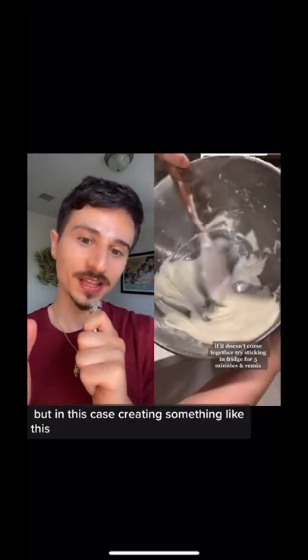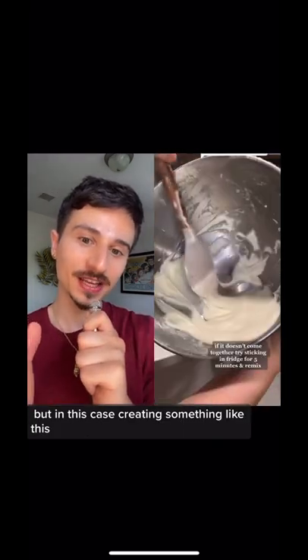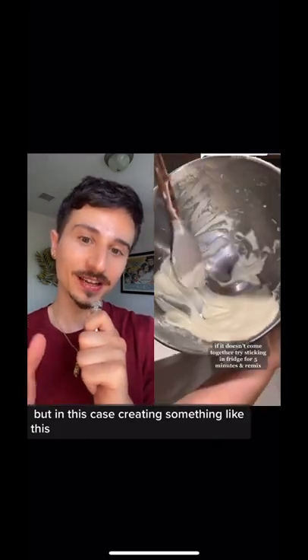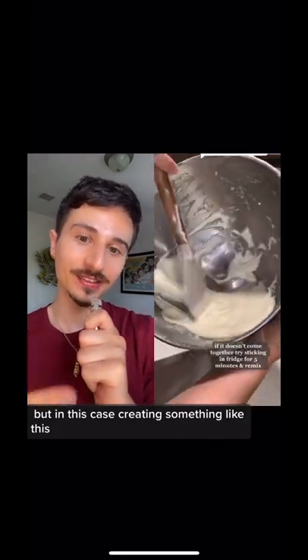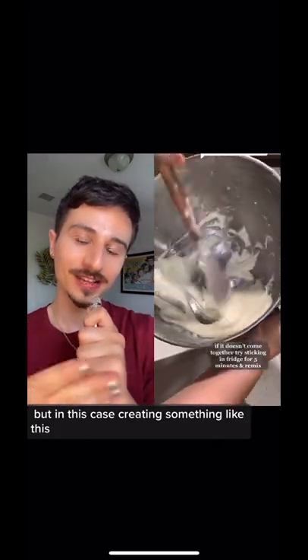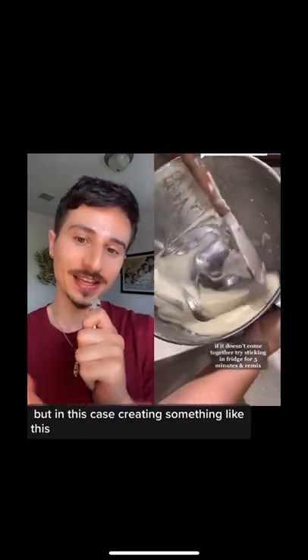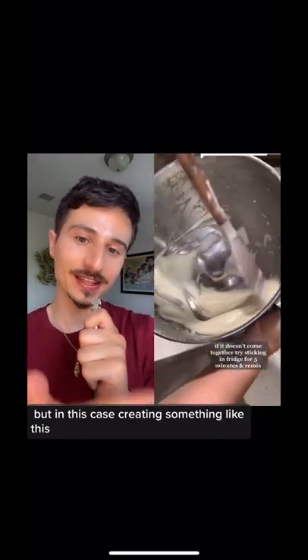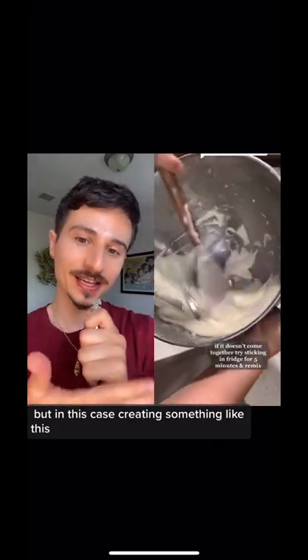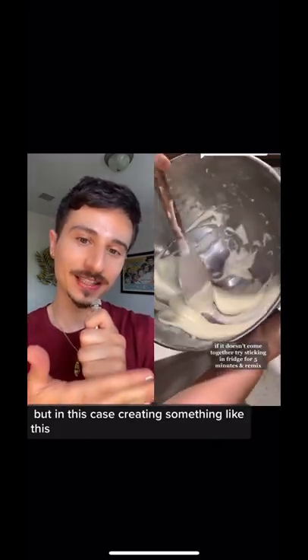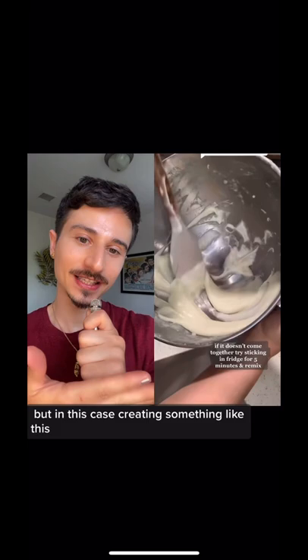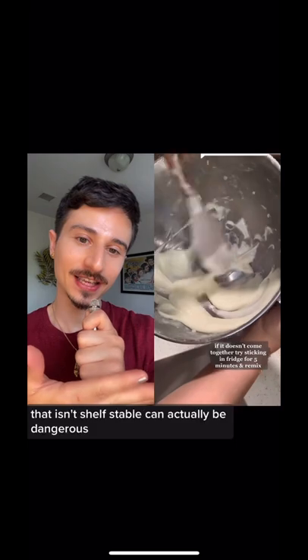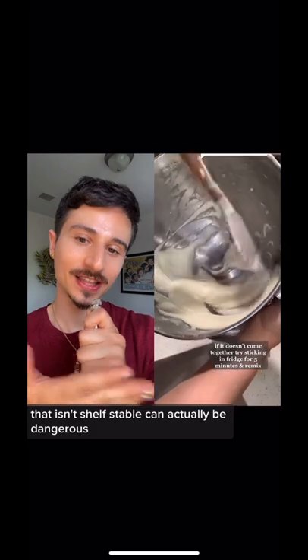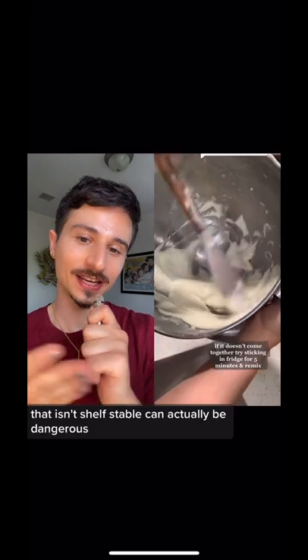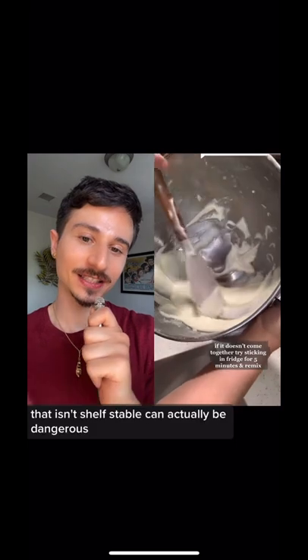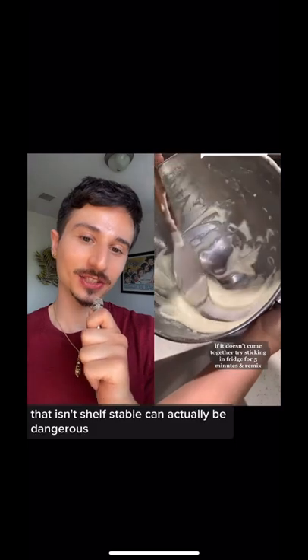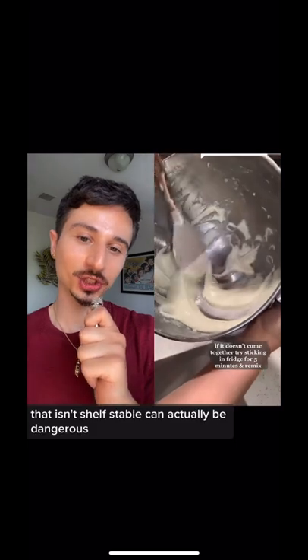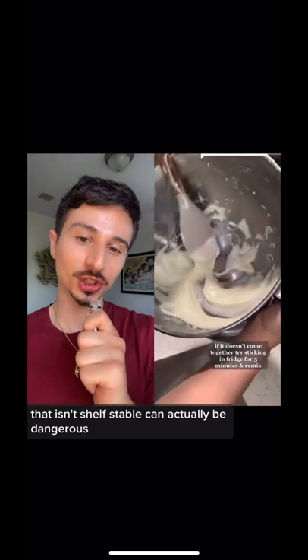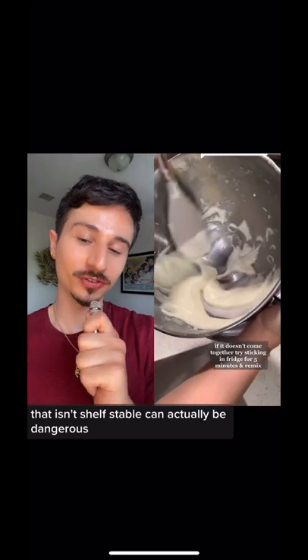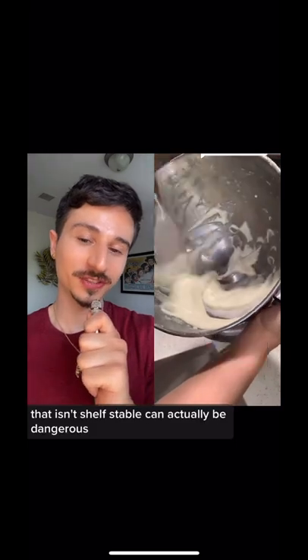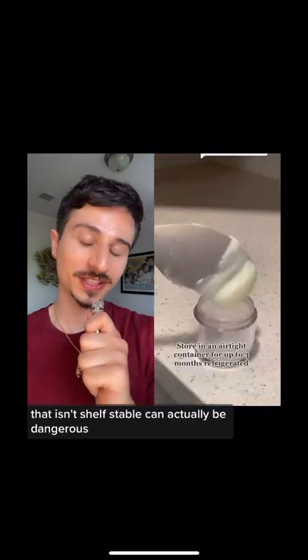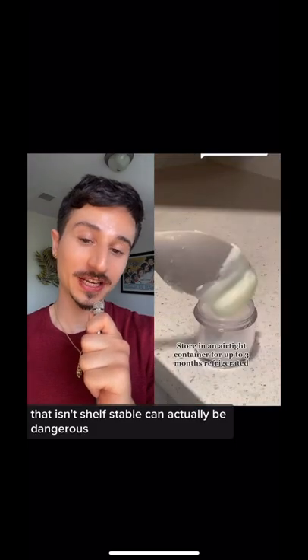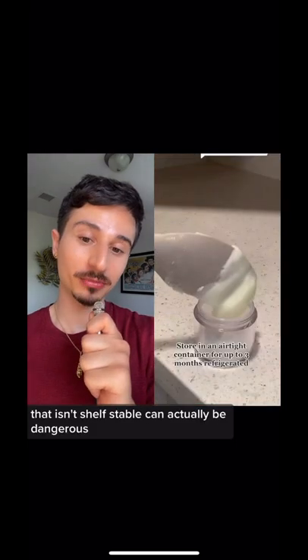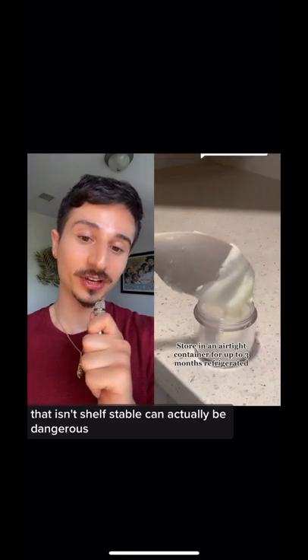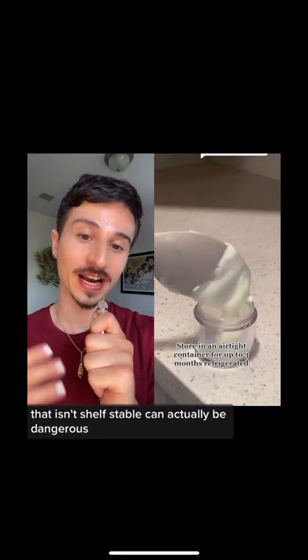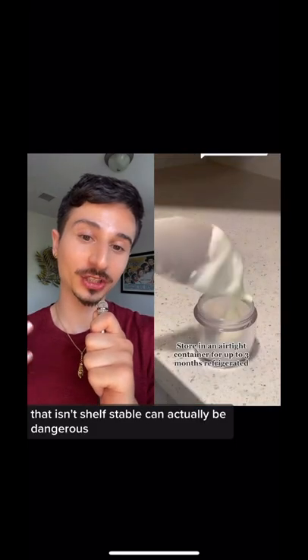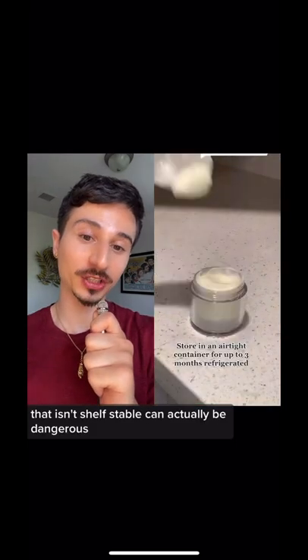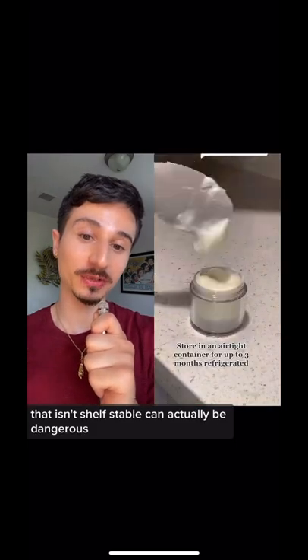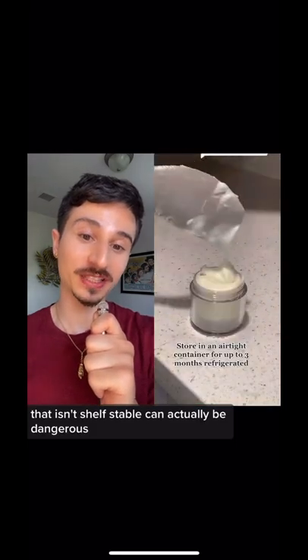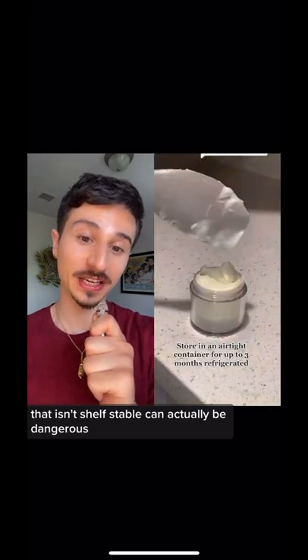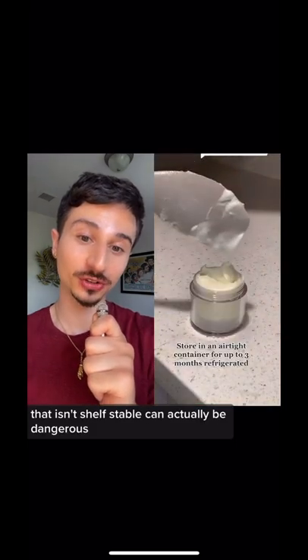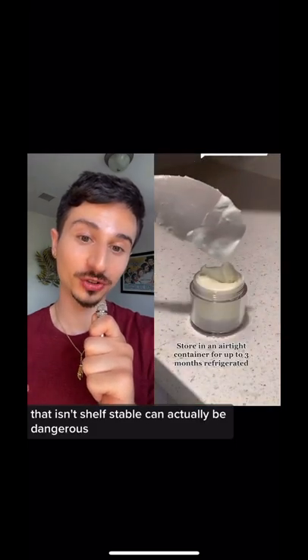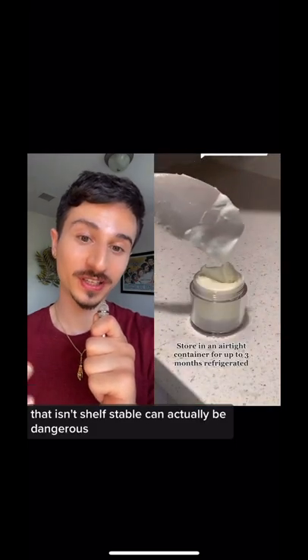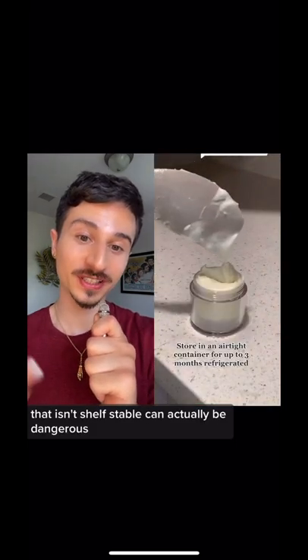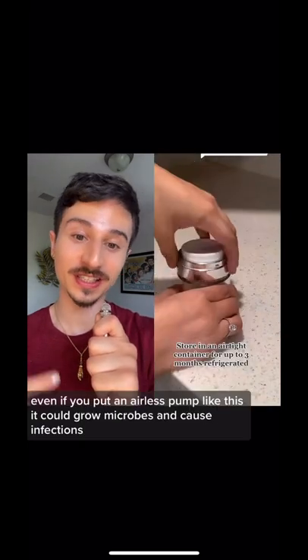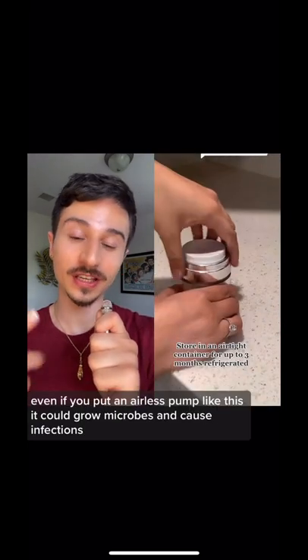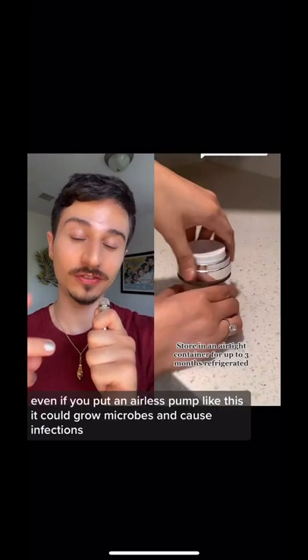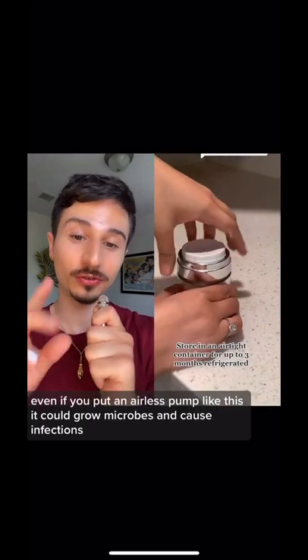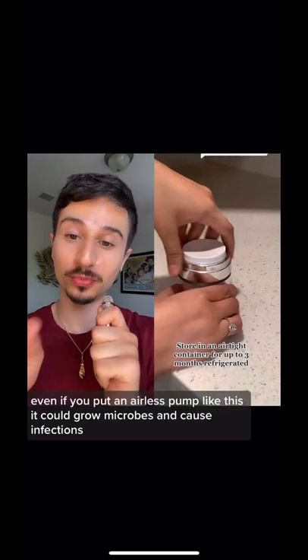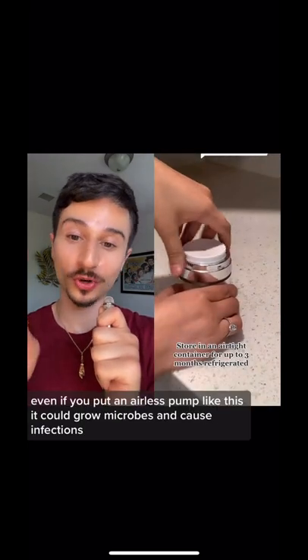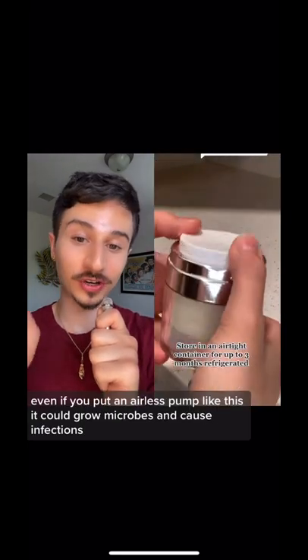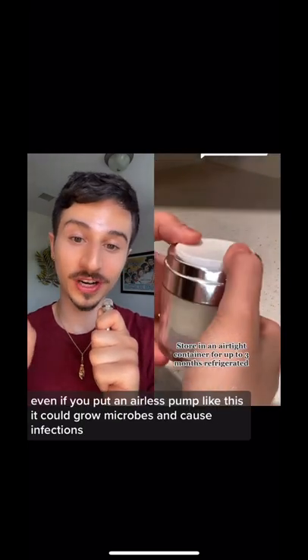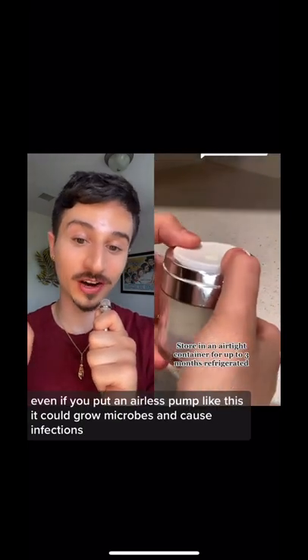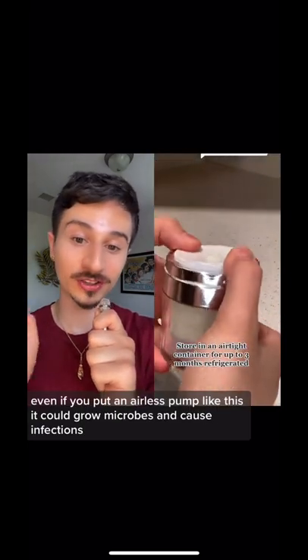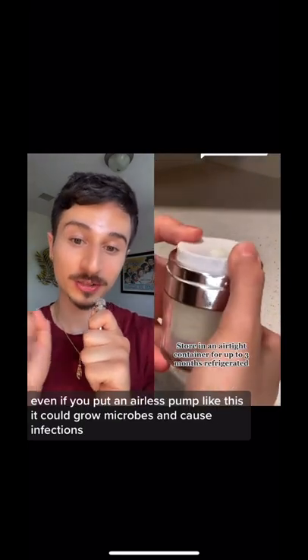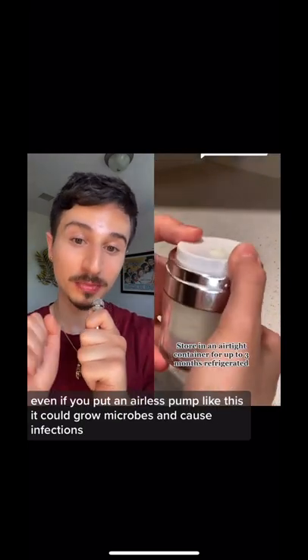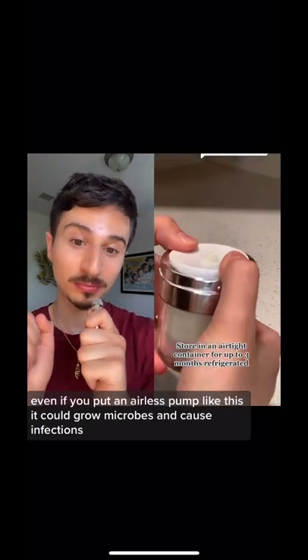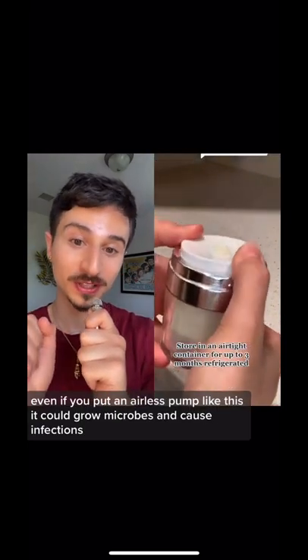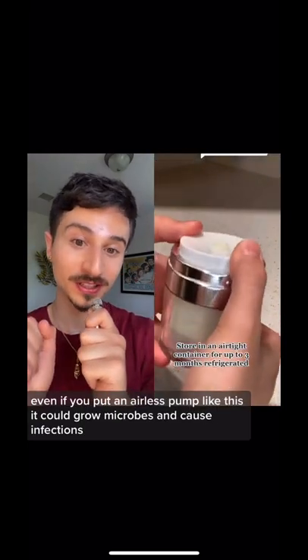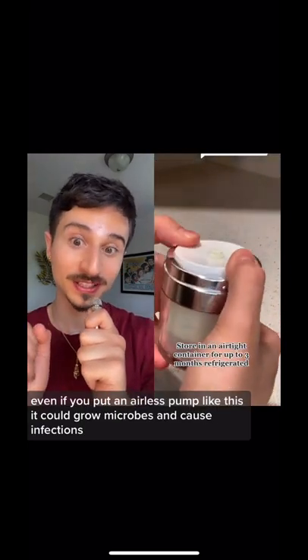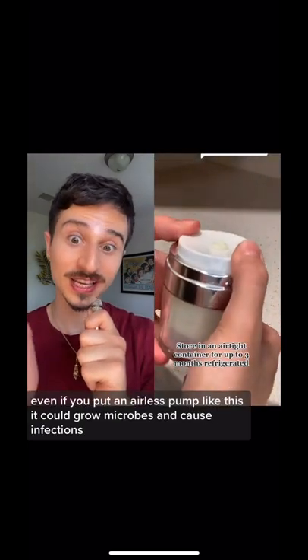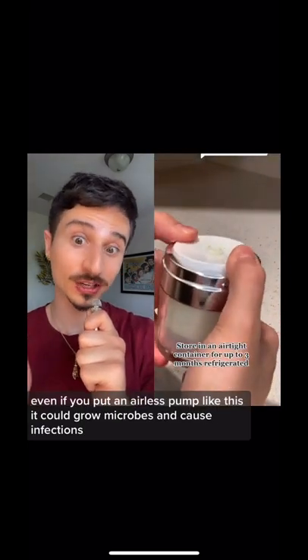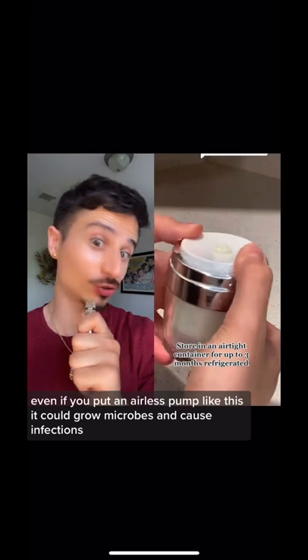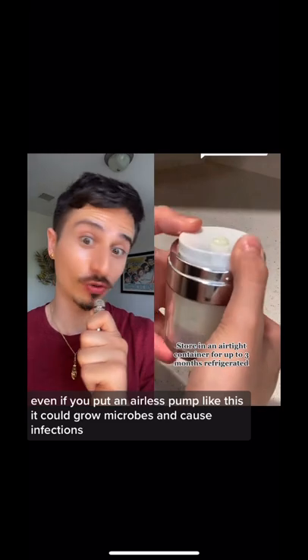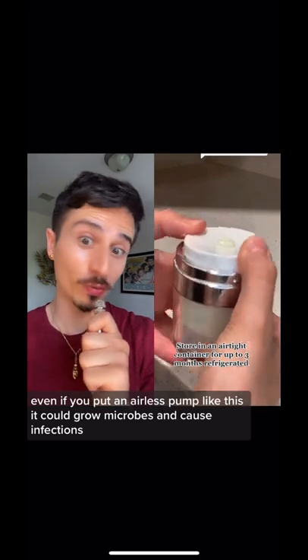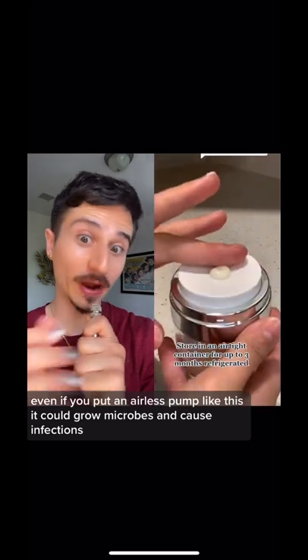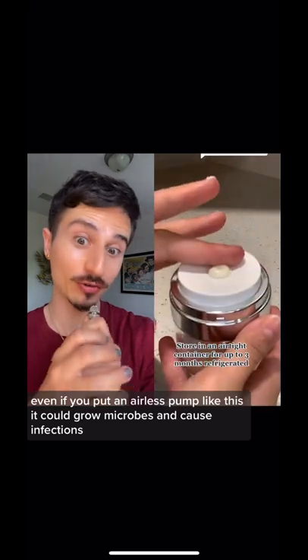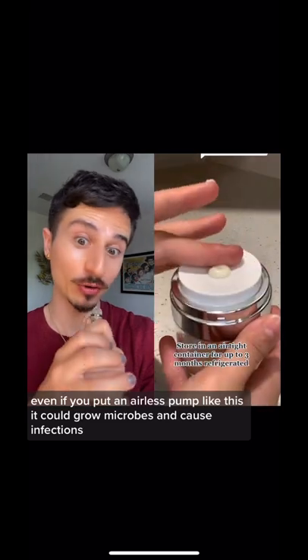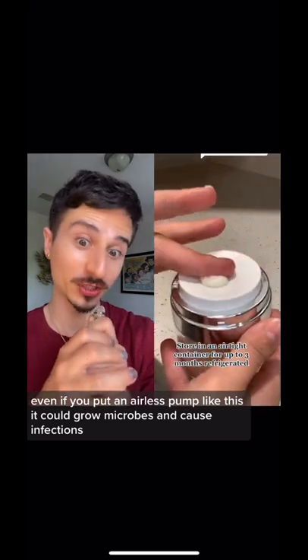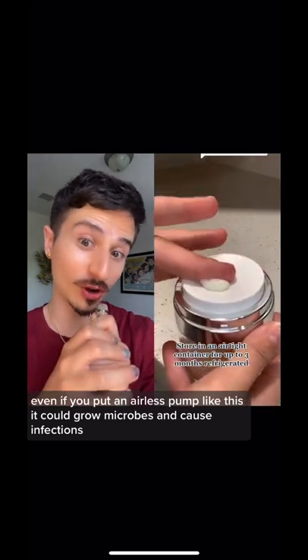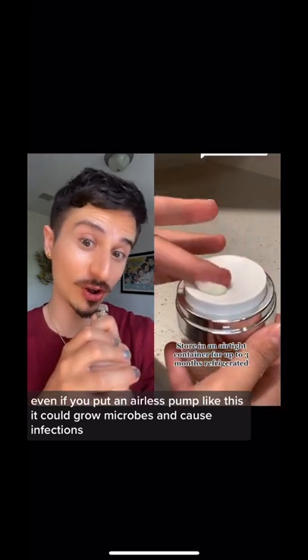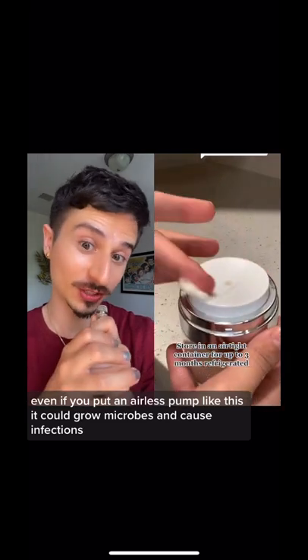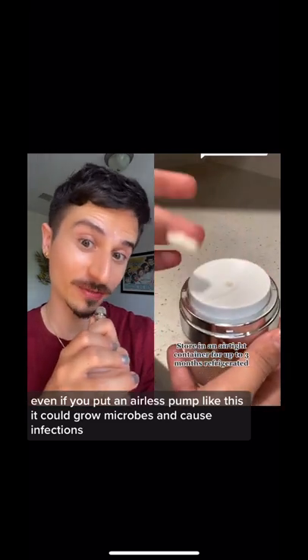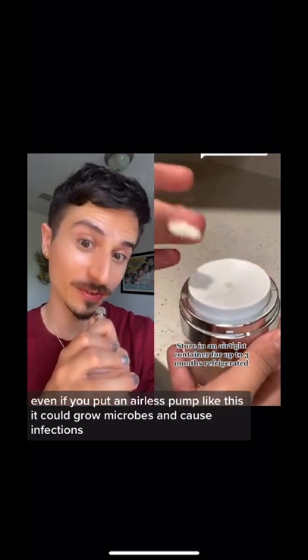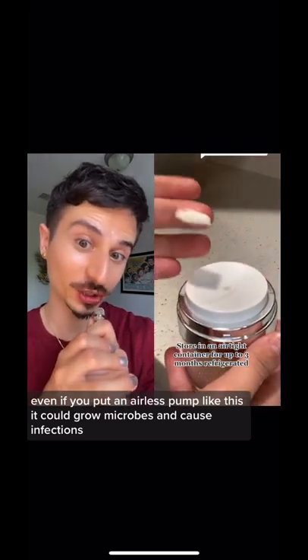A product that isn't shelf-stable can actually be dangerous. Even if you put it in an airless pump like this, it could grow microbes and cause infections.